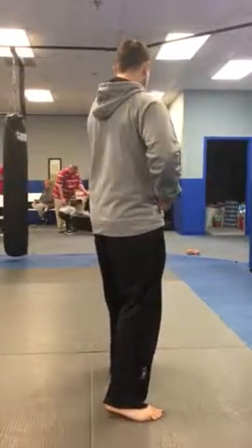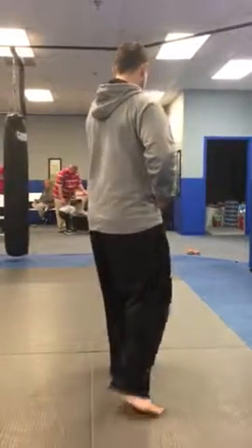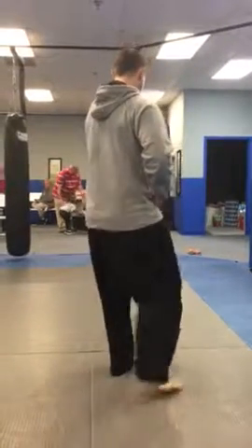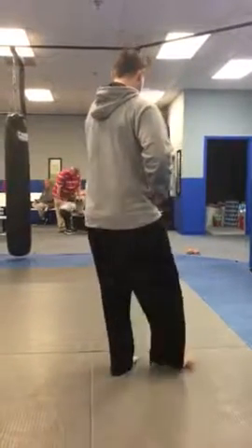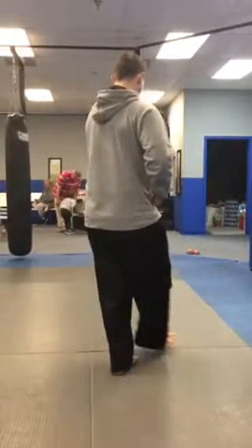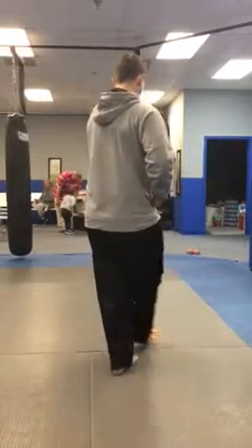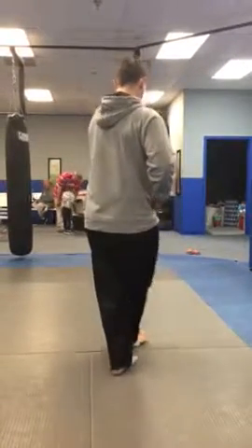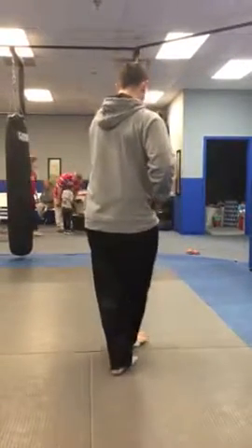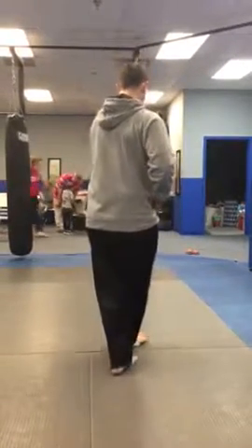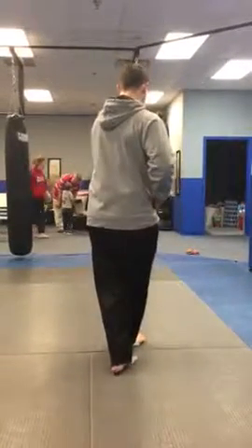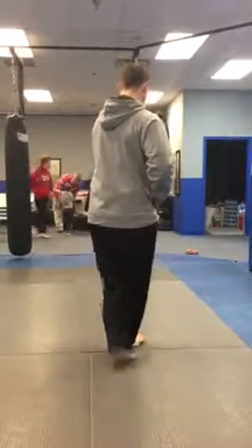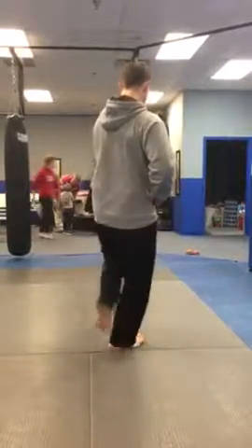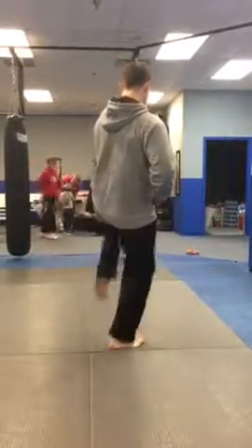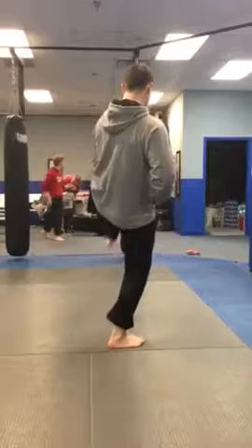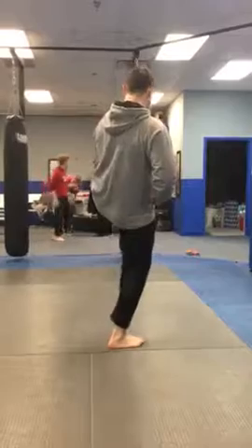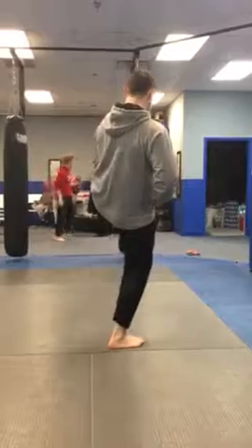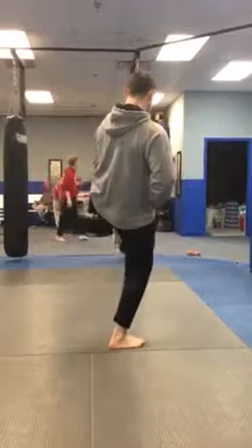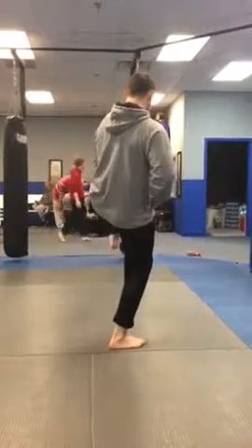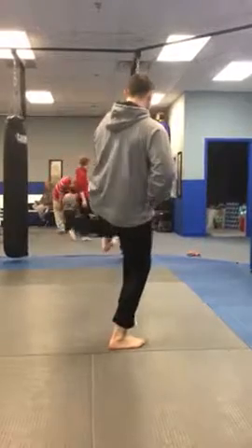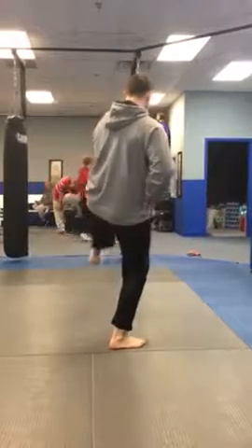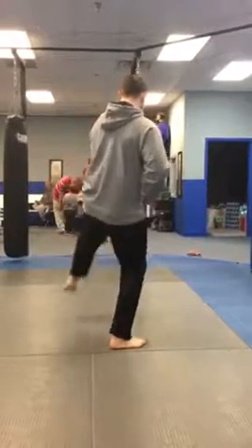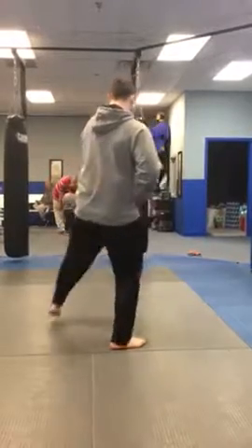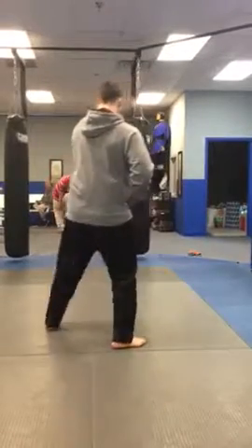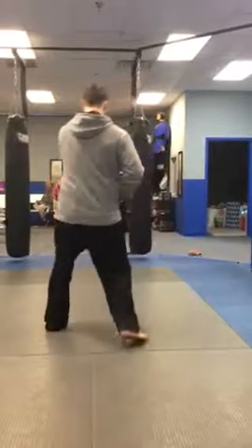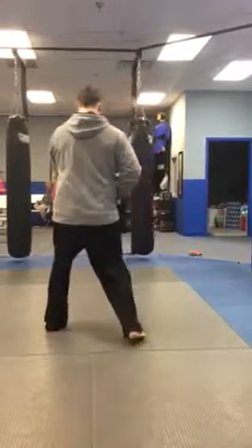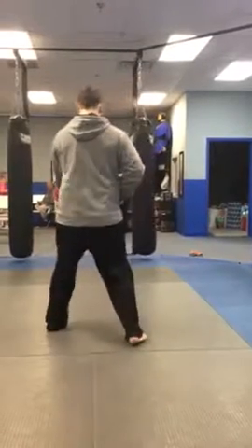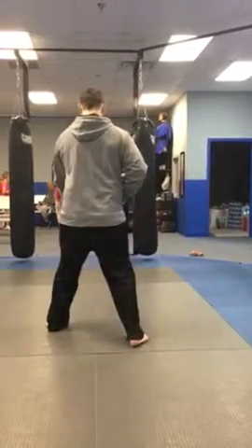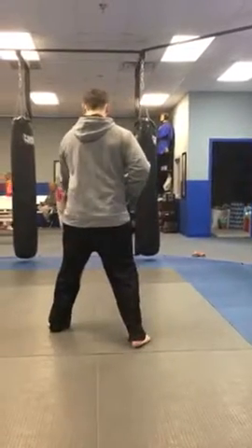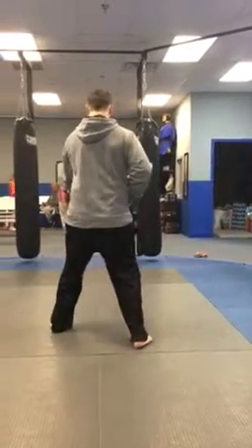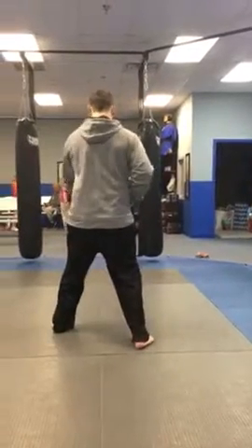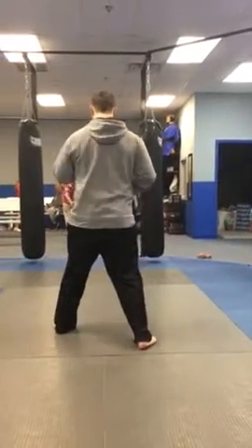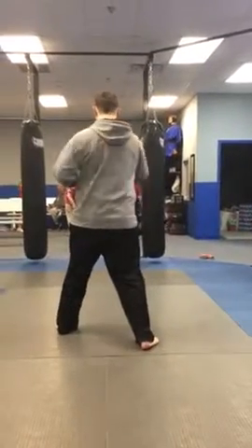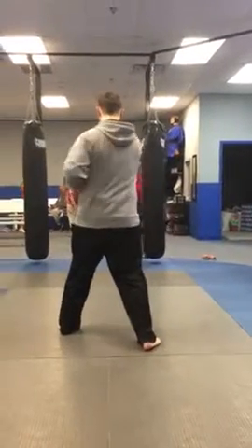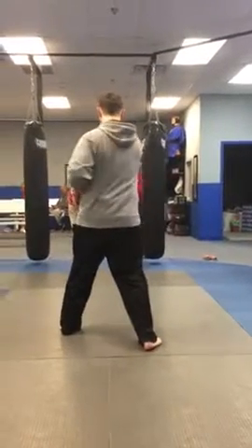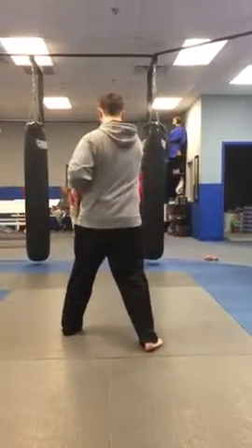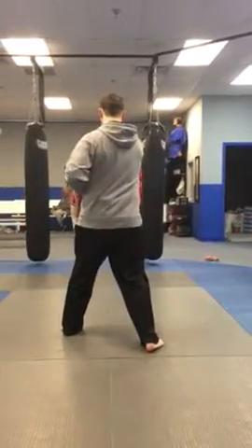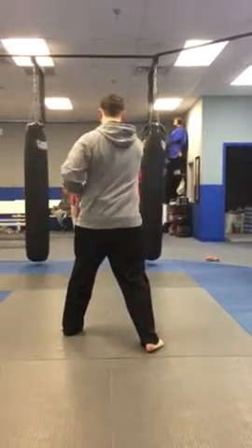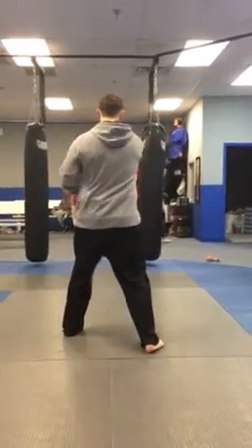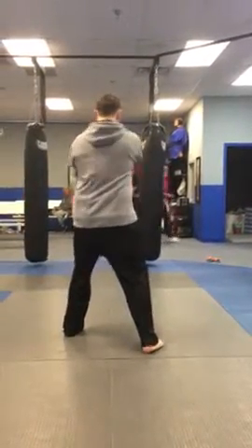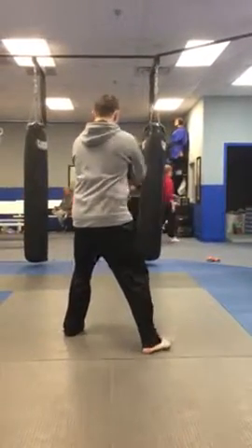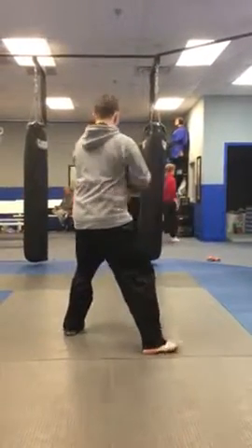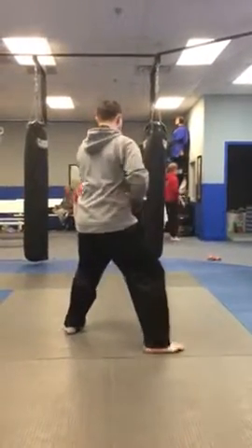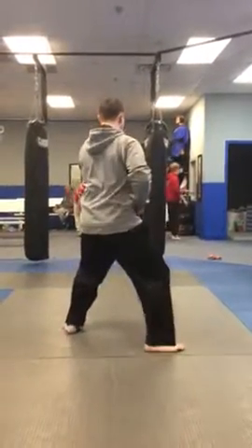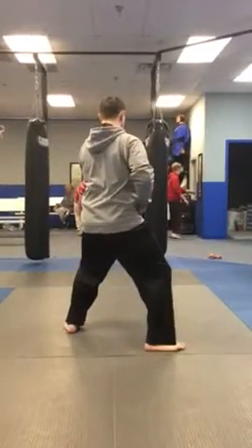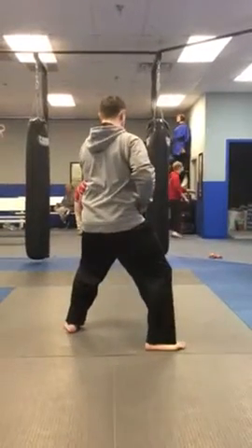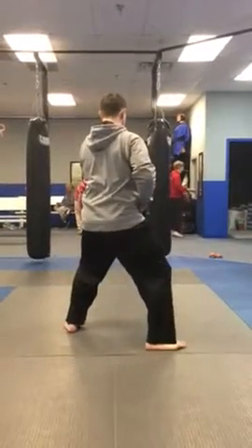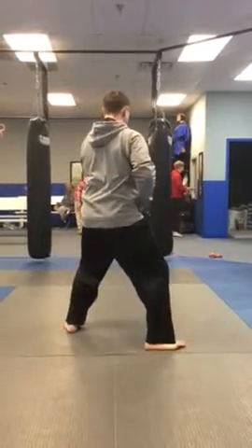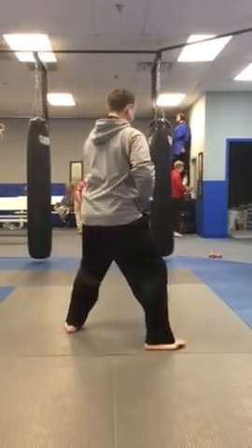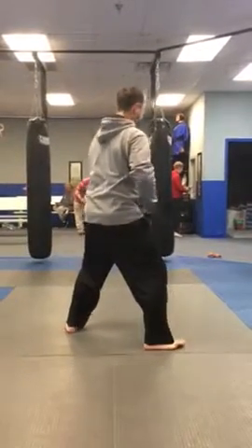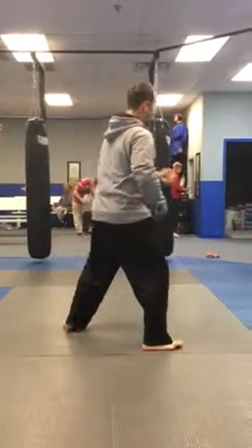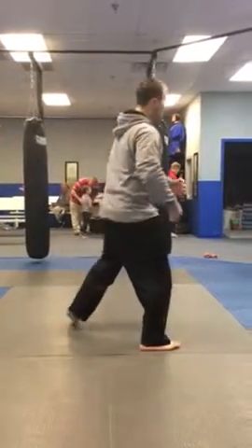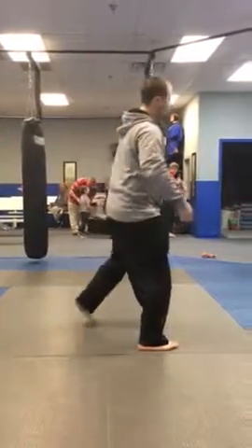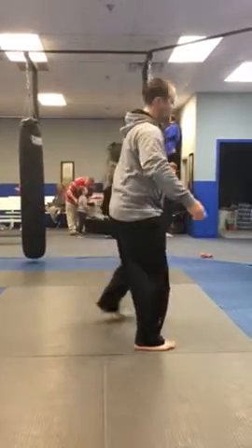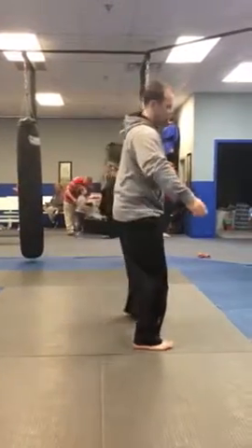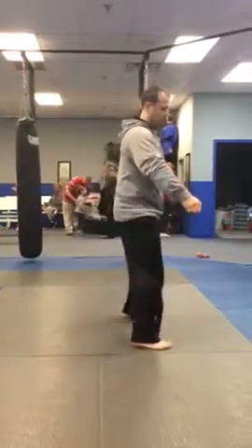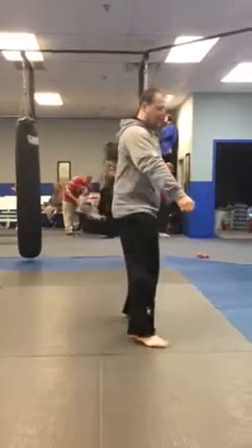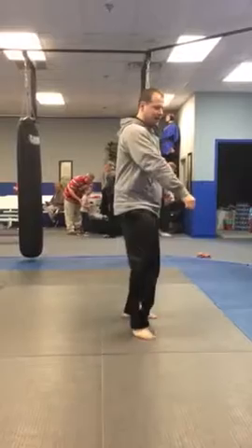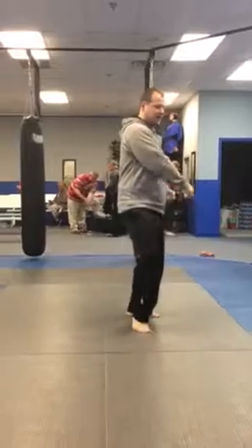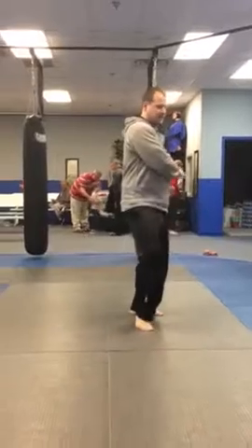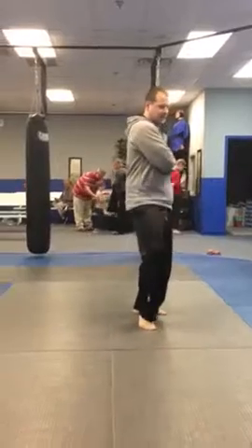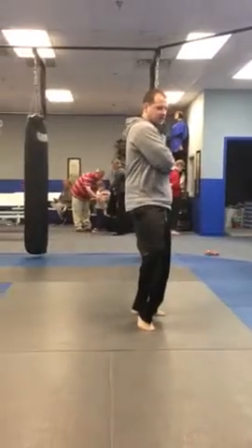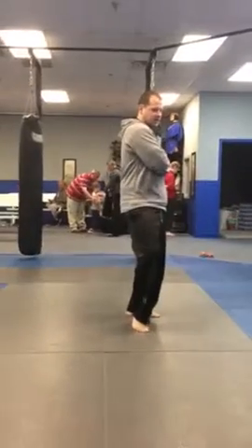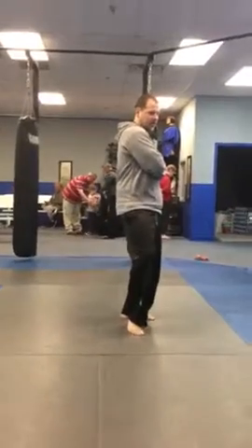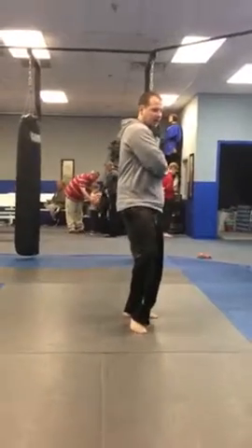Step across, kick, leg block, punch, squatting block, pull back, T stance and stack.